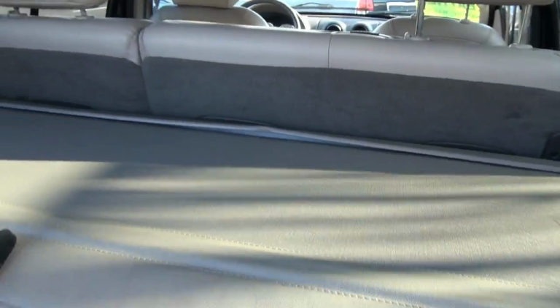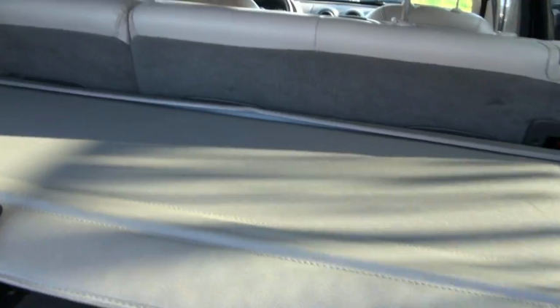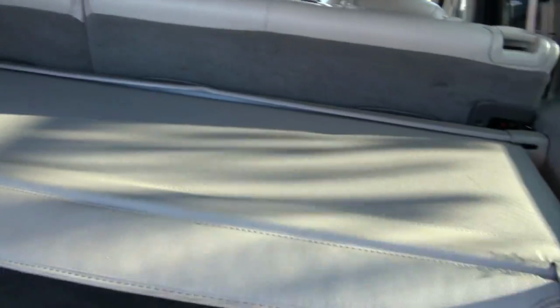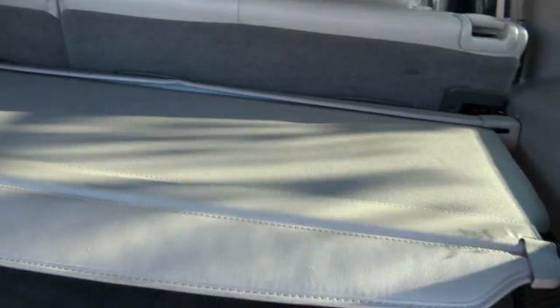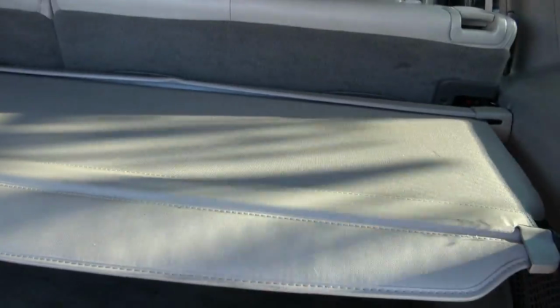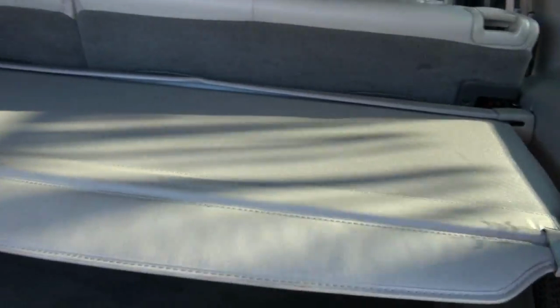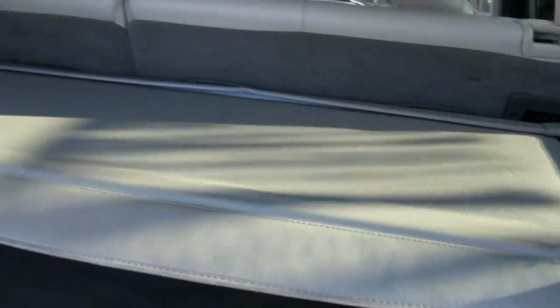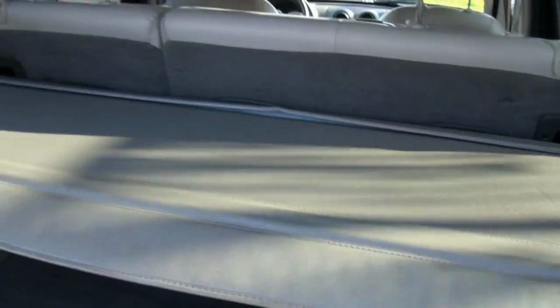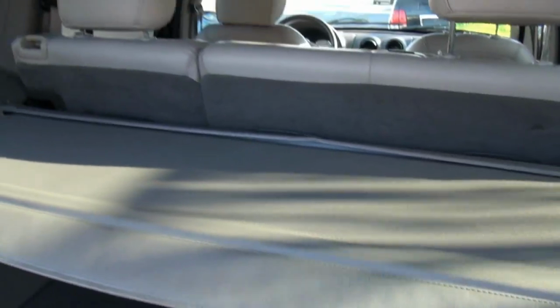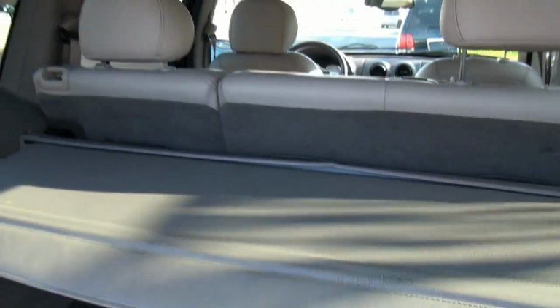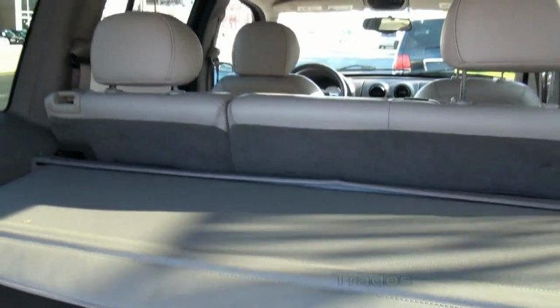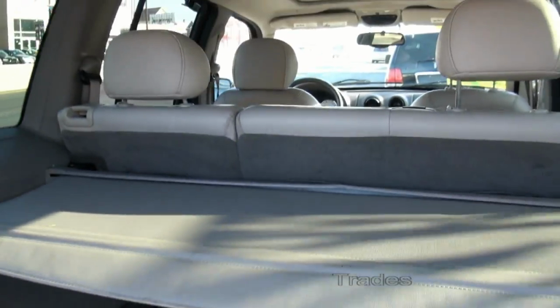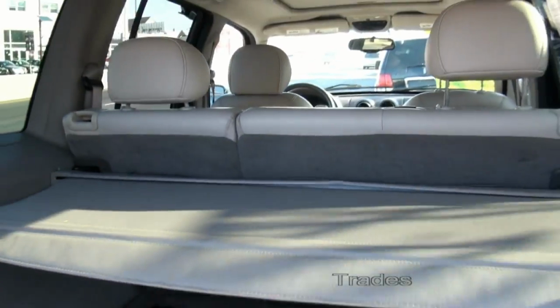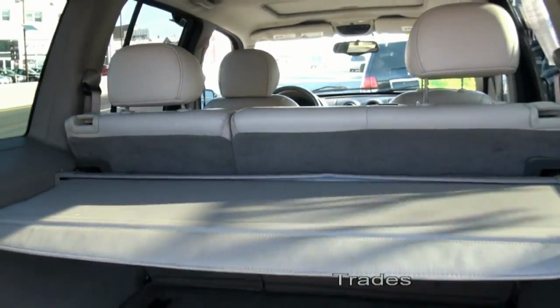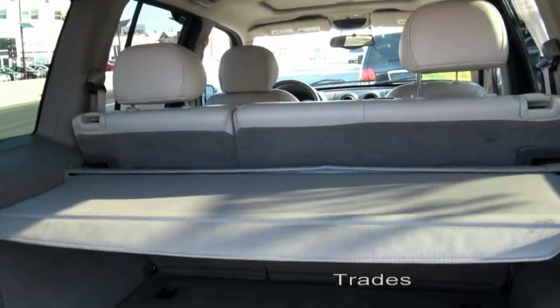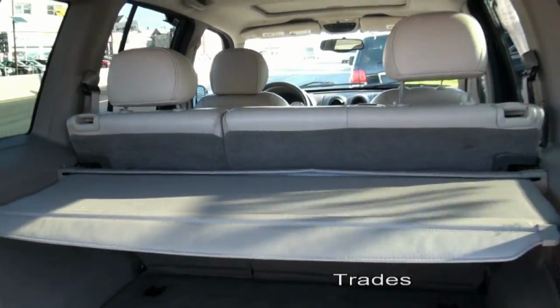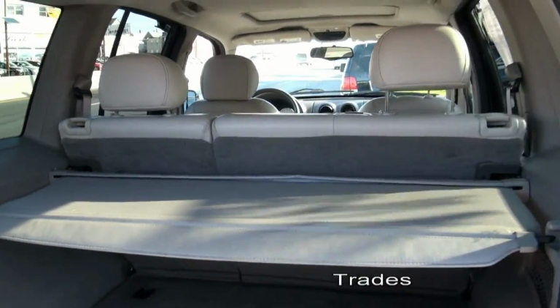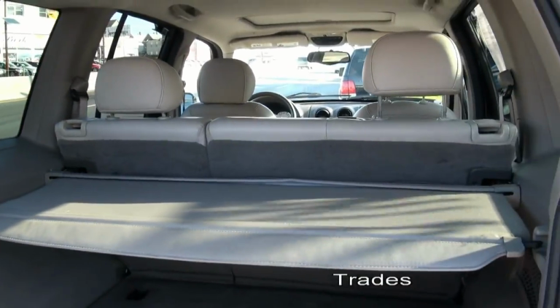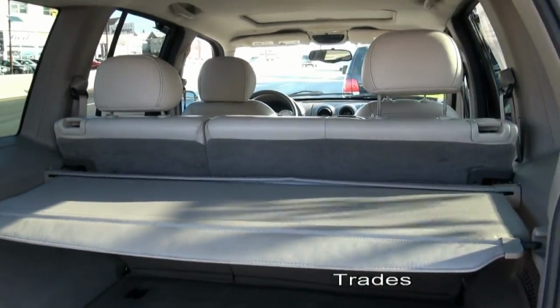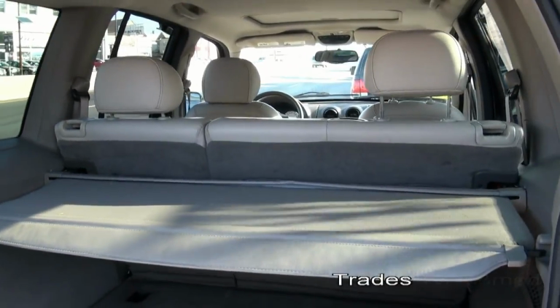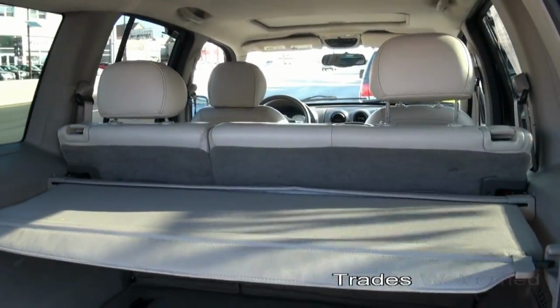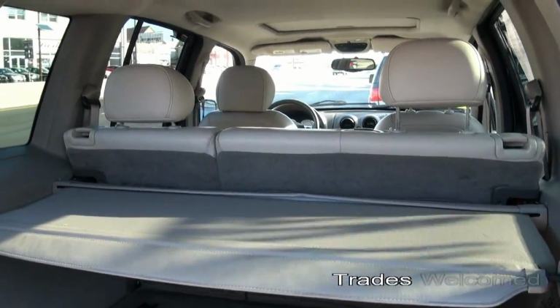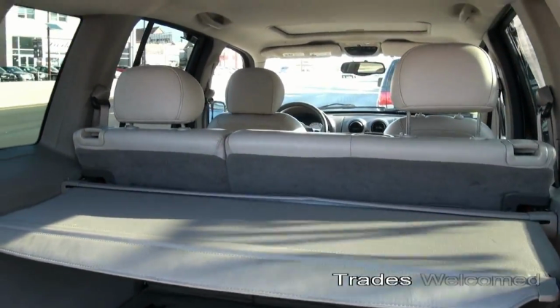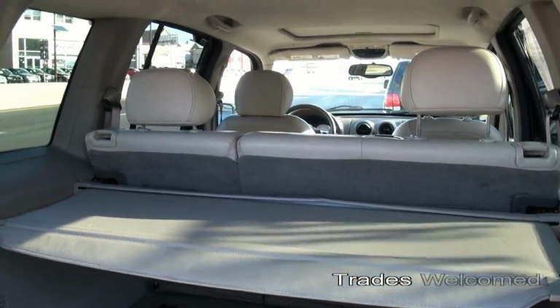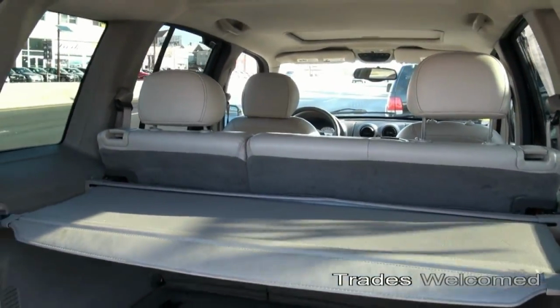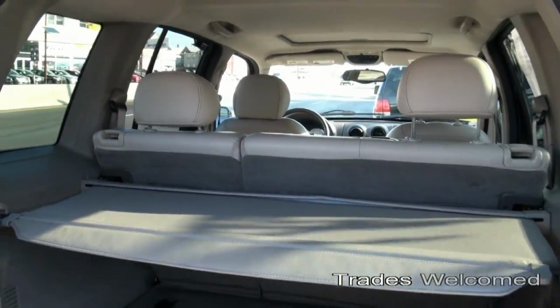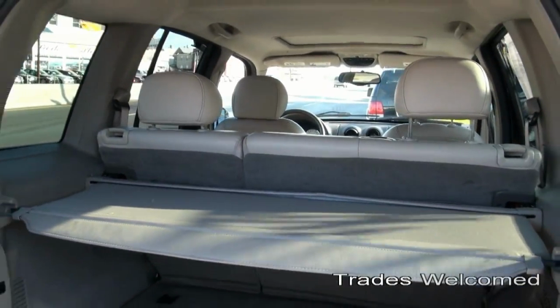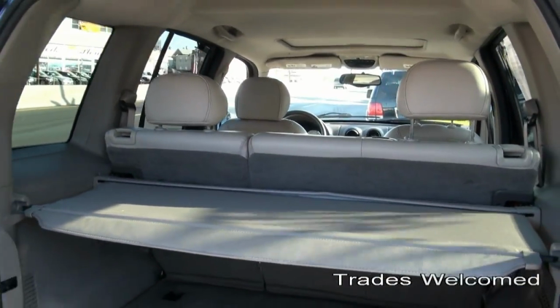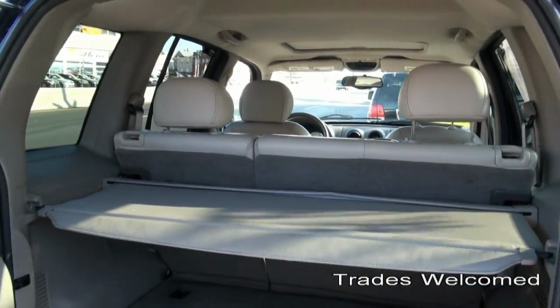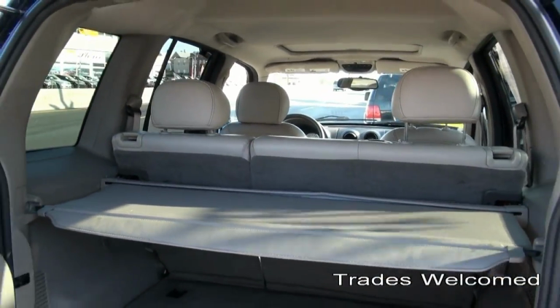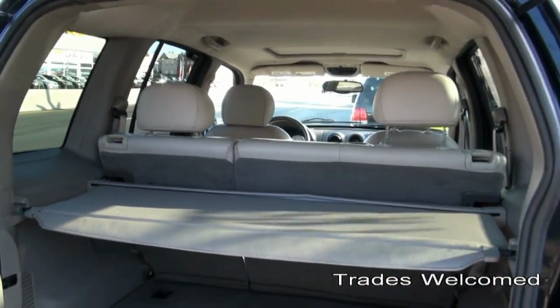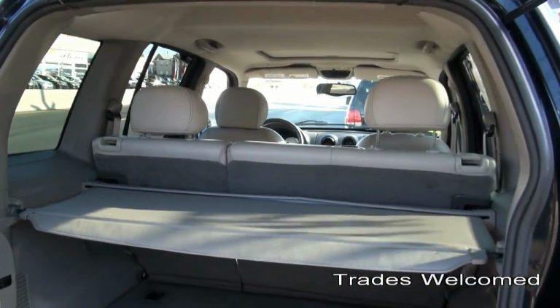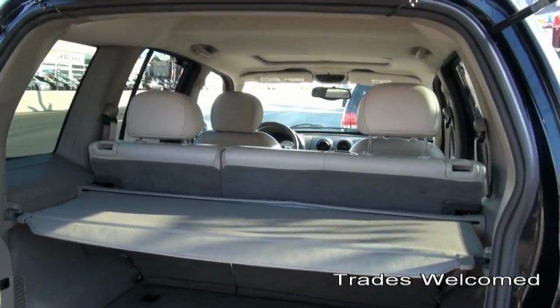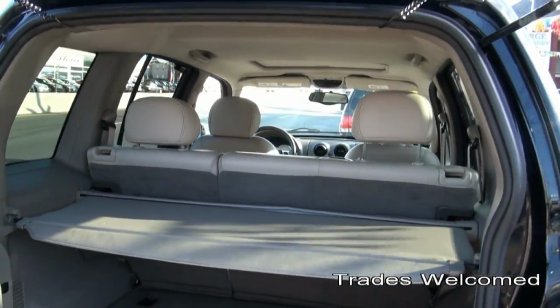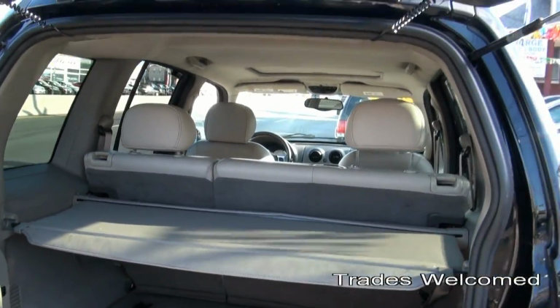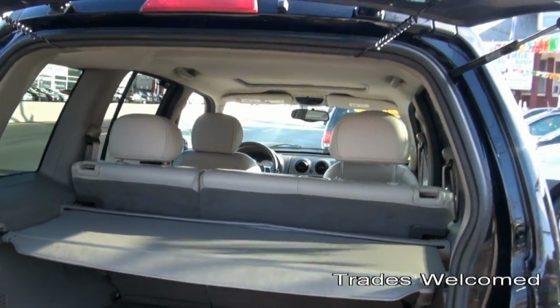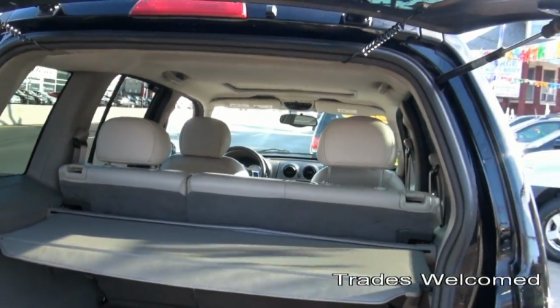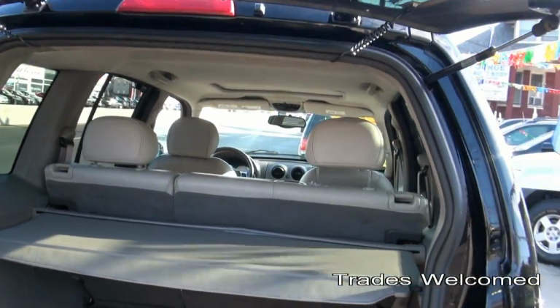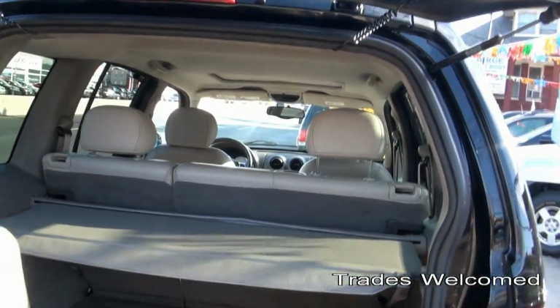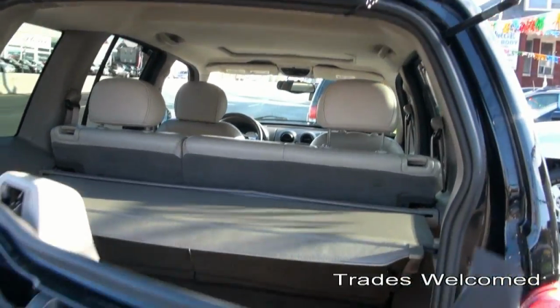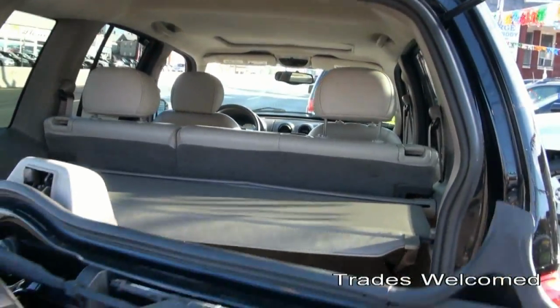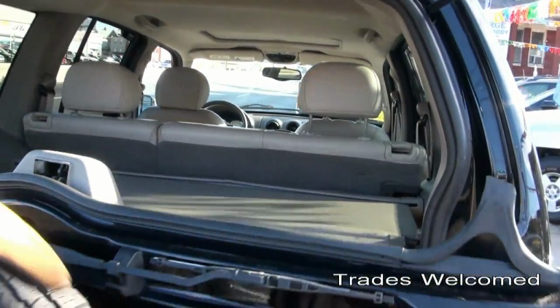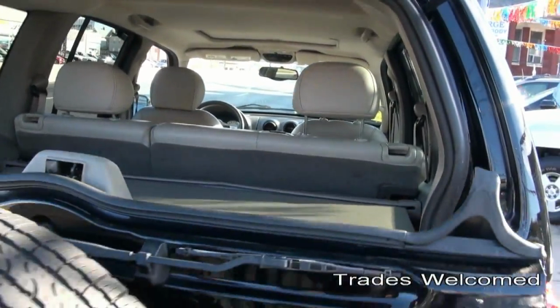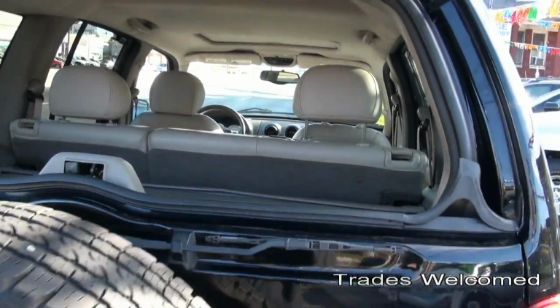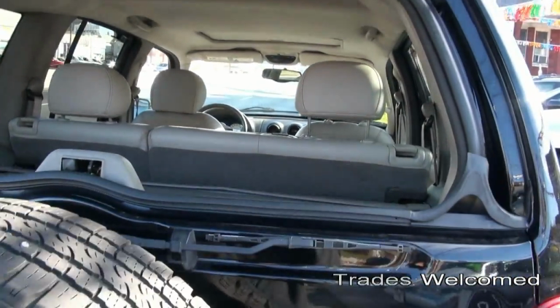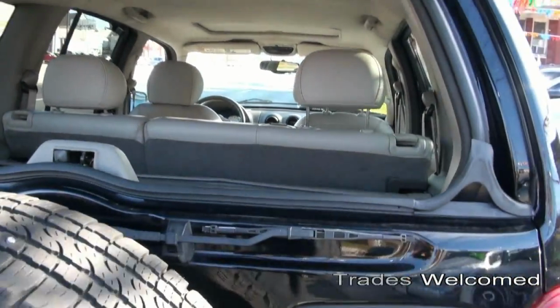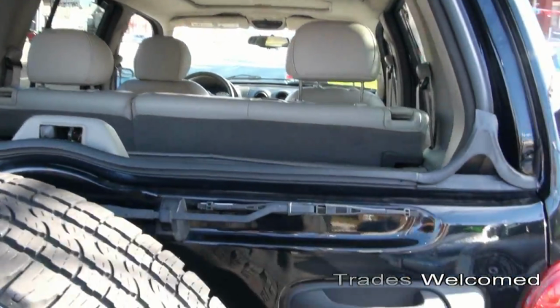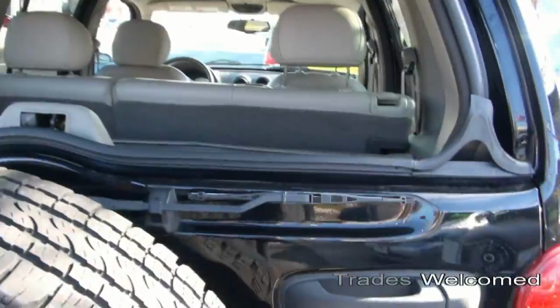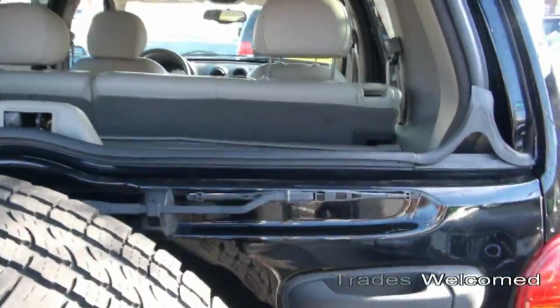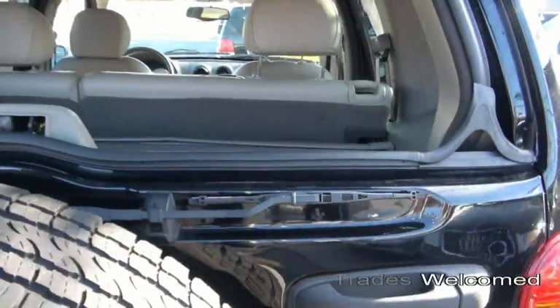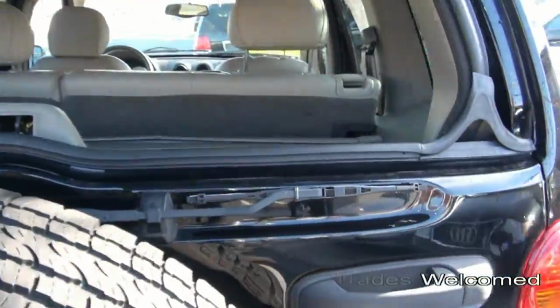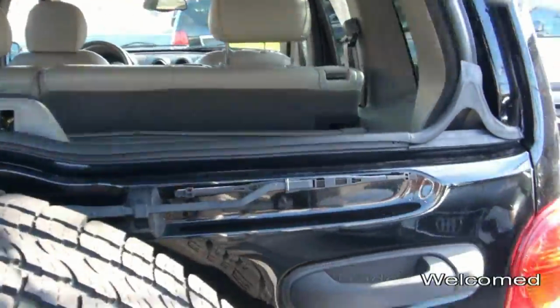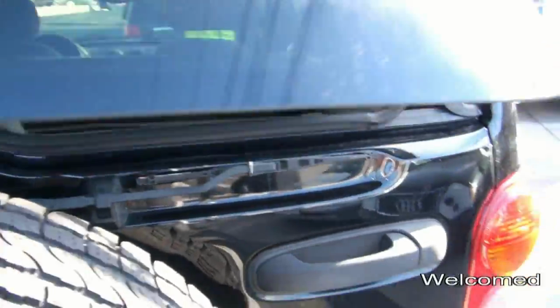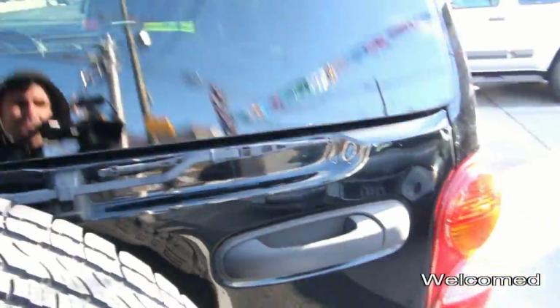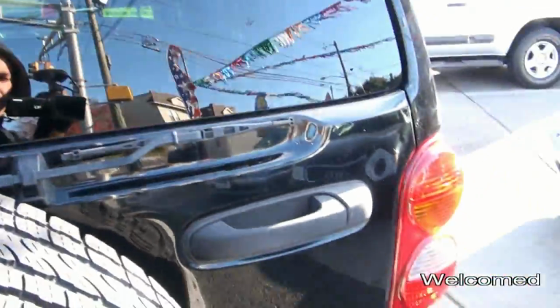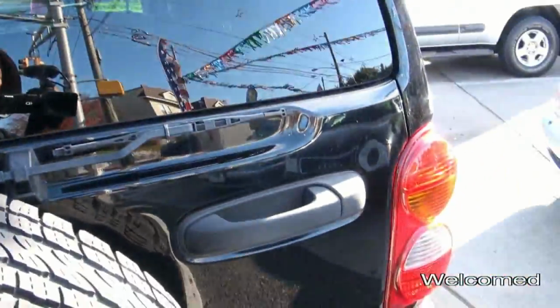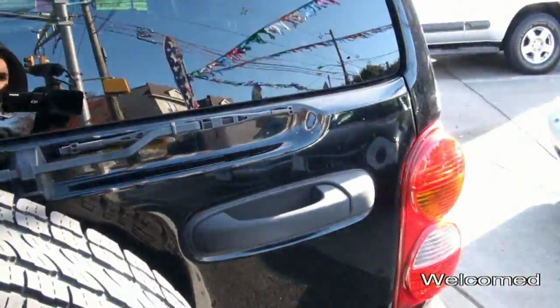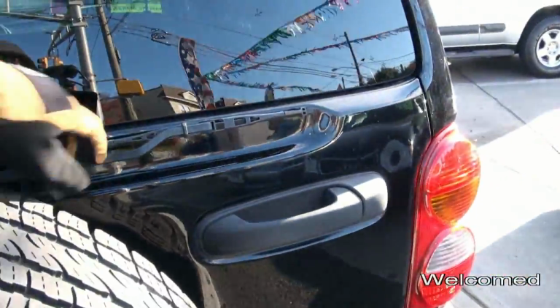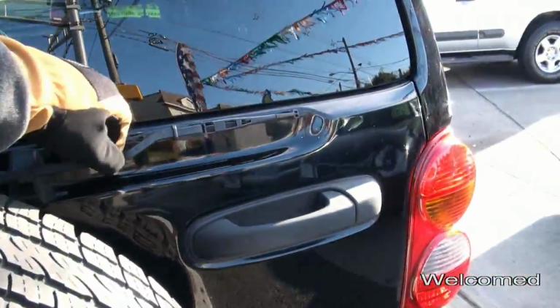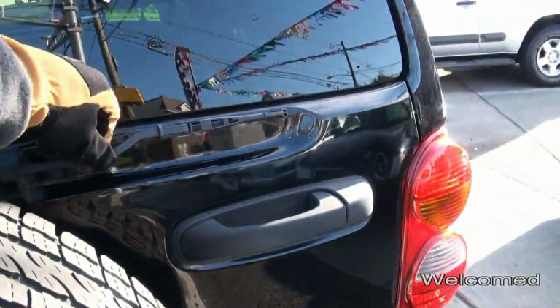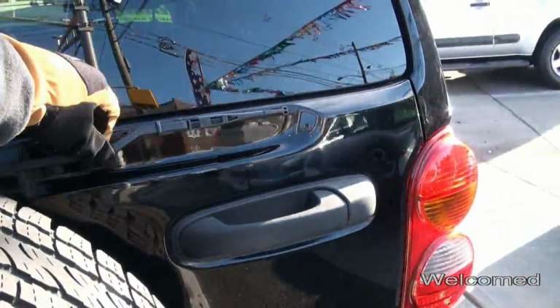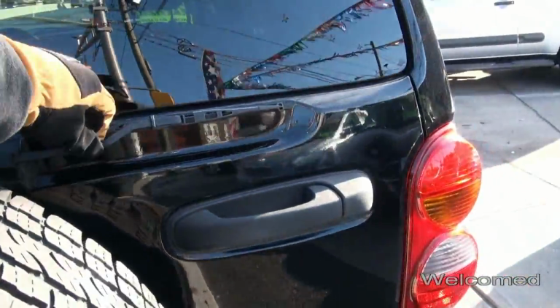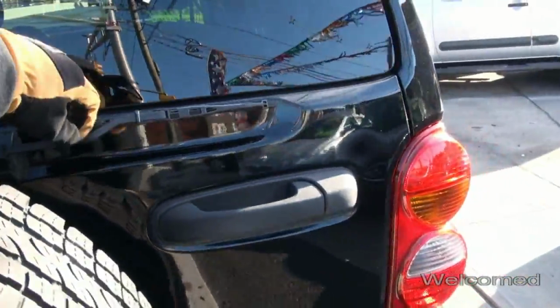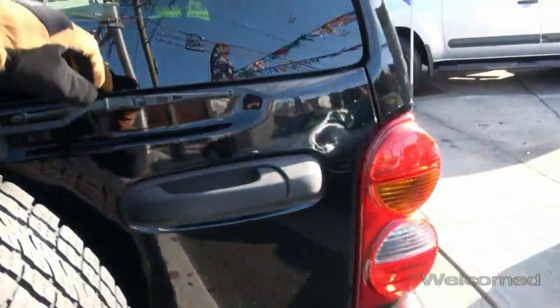Retractable cargo cover, and of course you also have what looks like a 70/30 split there, and a rear wiper.